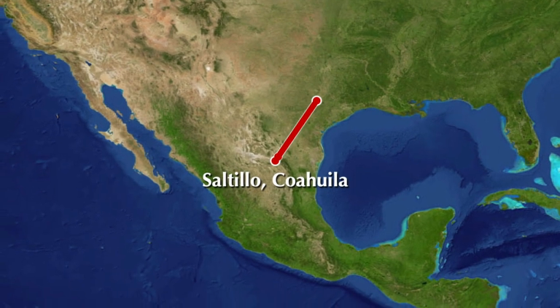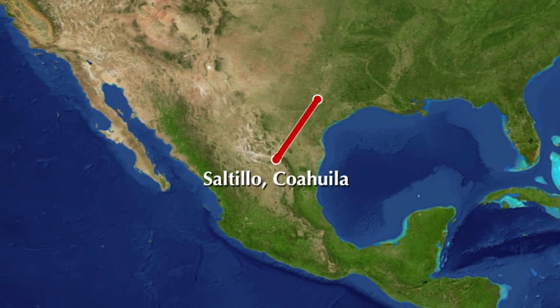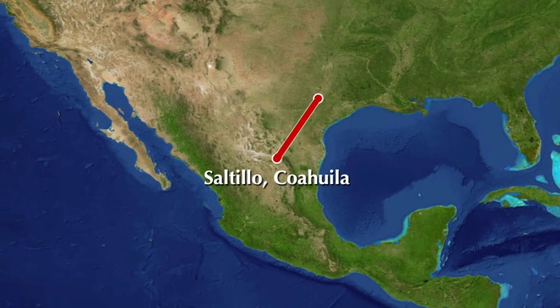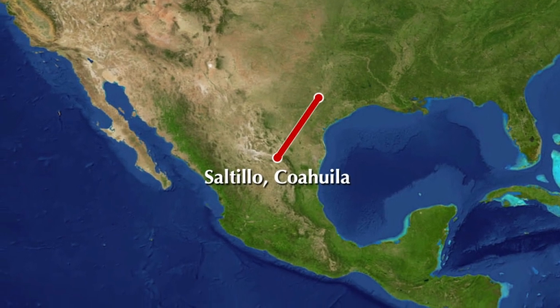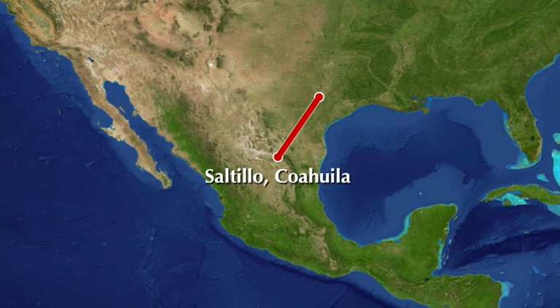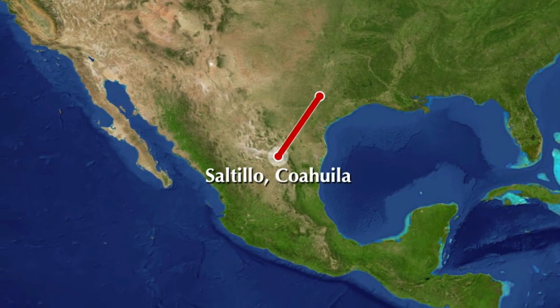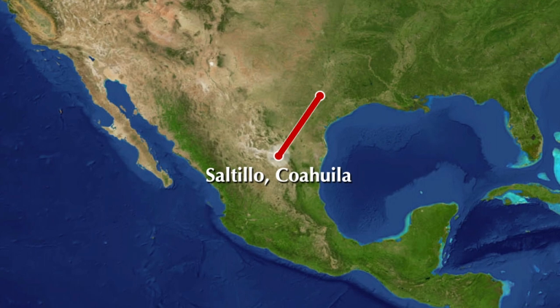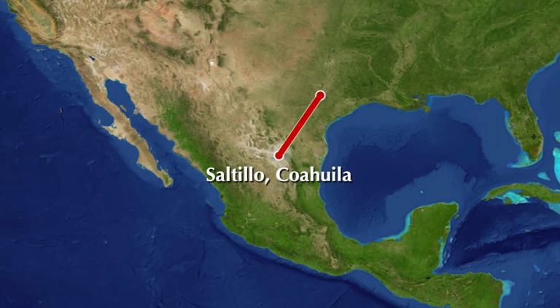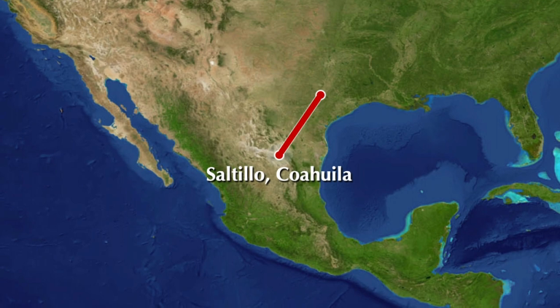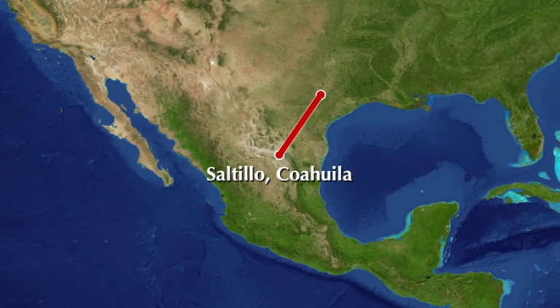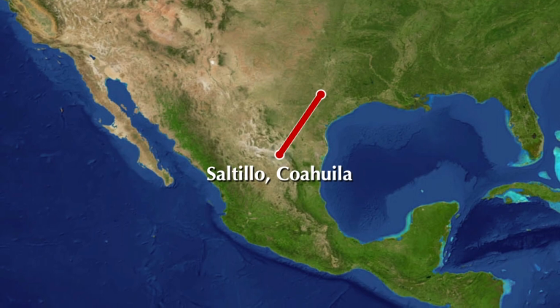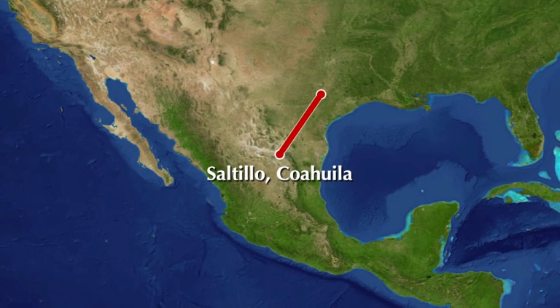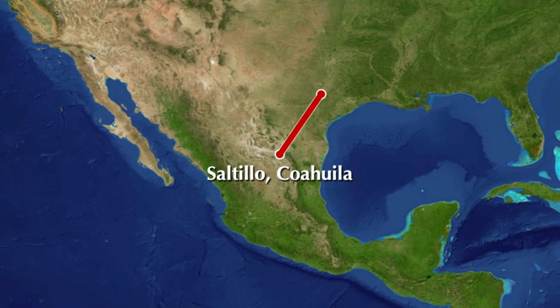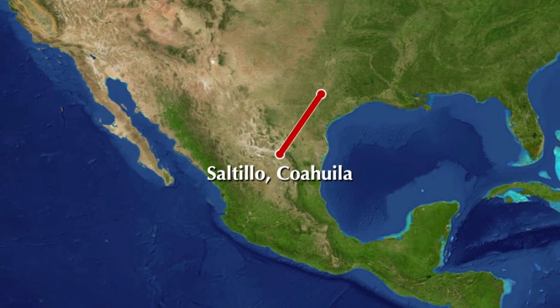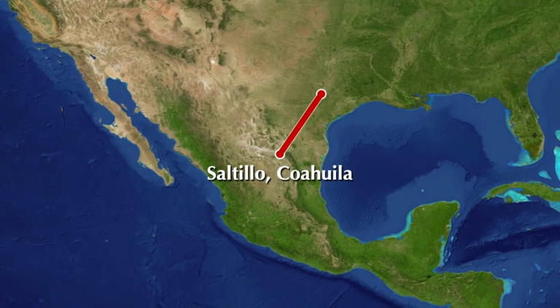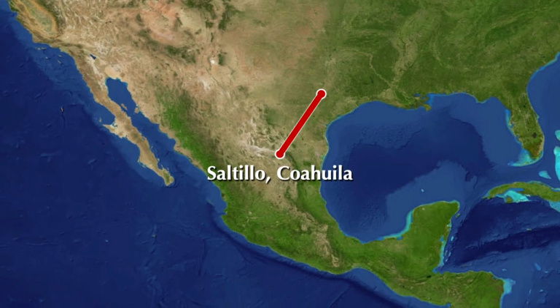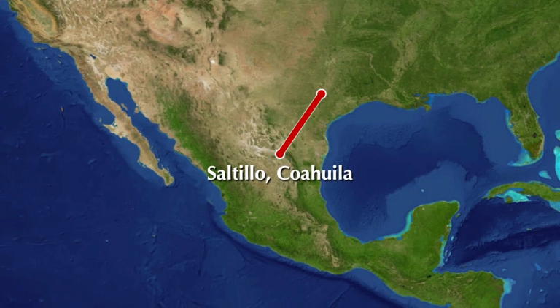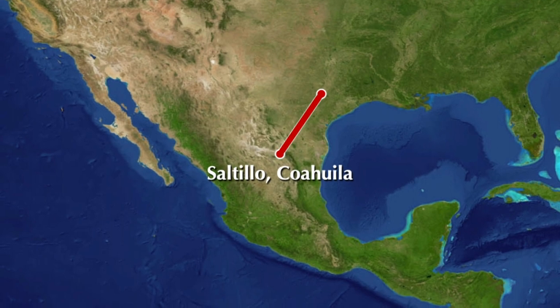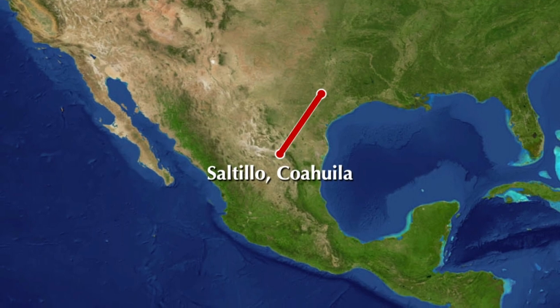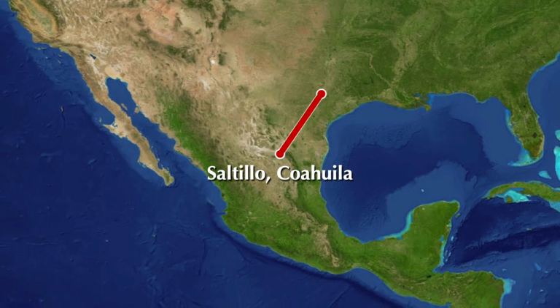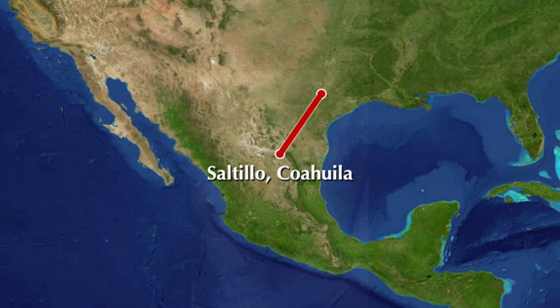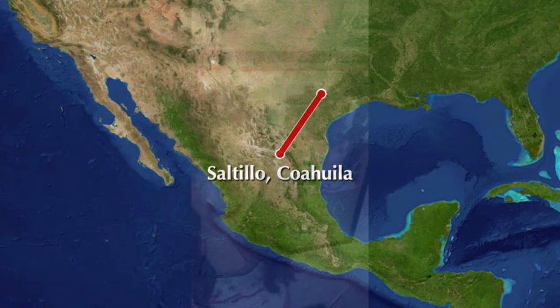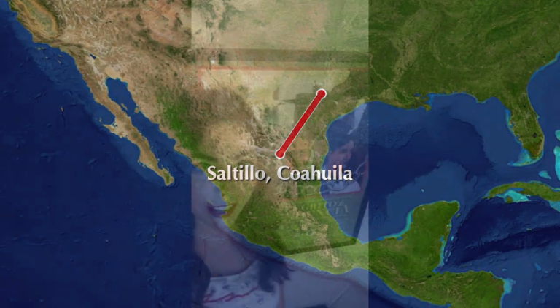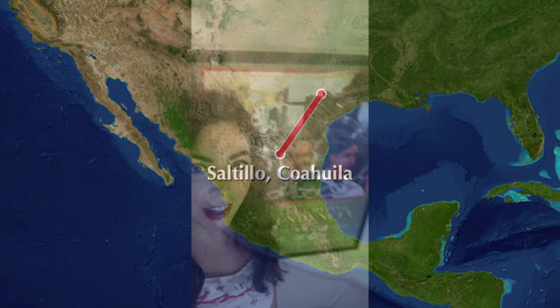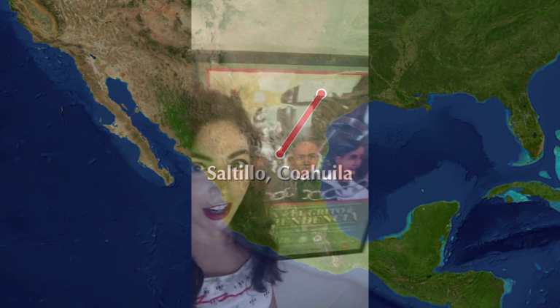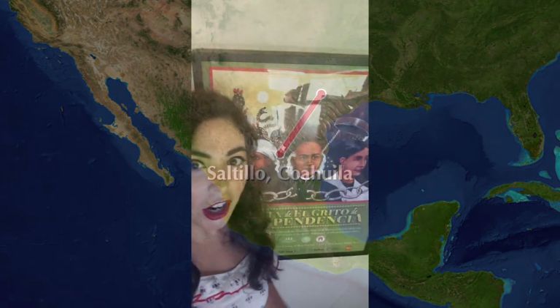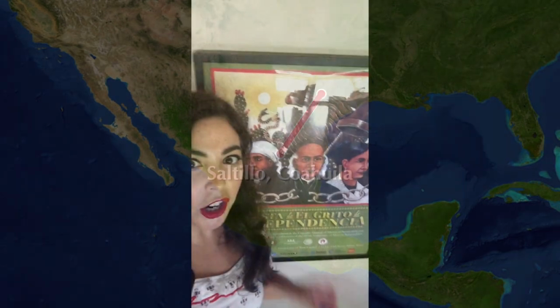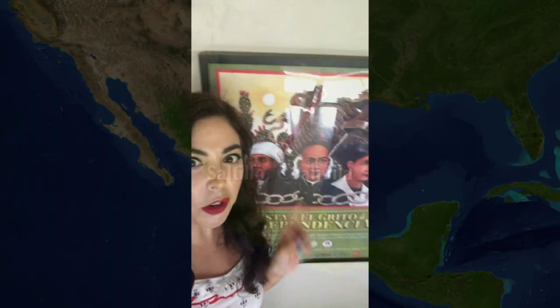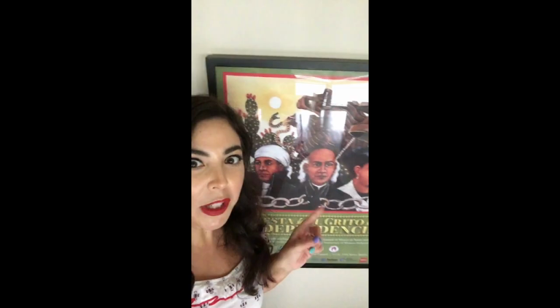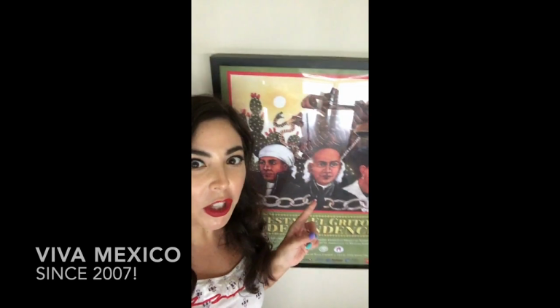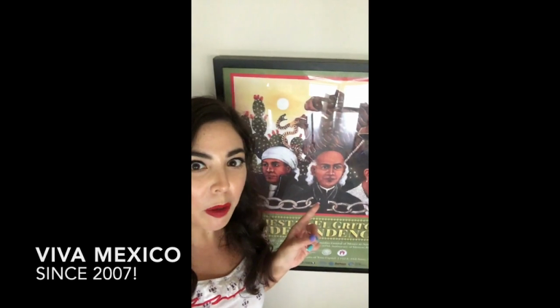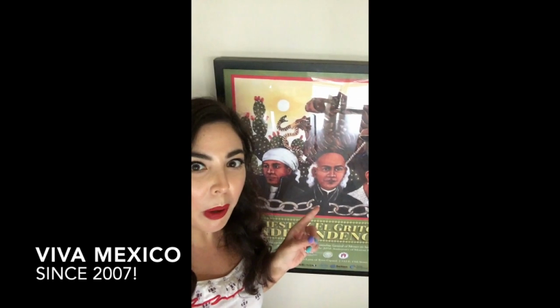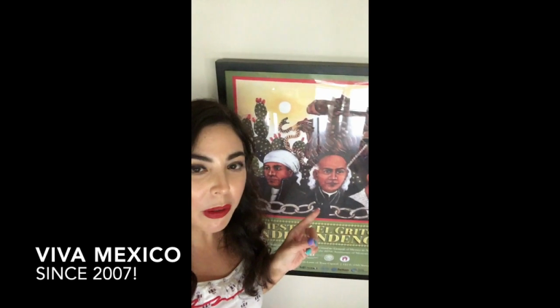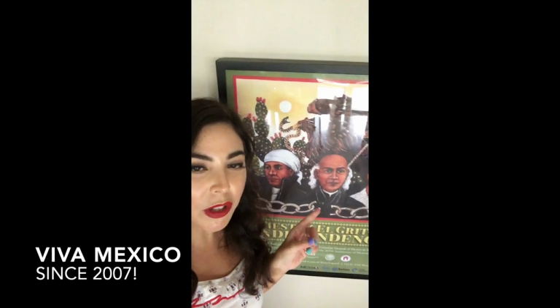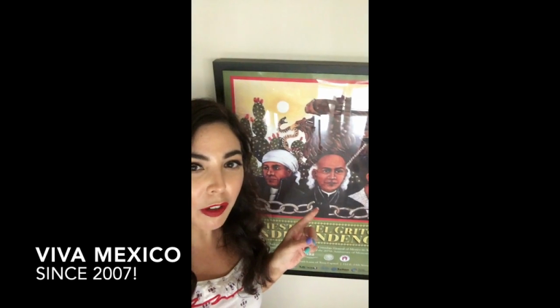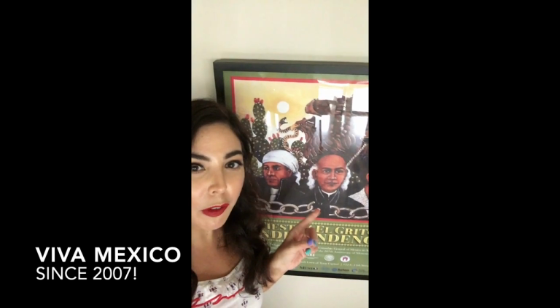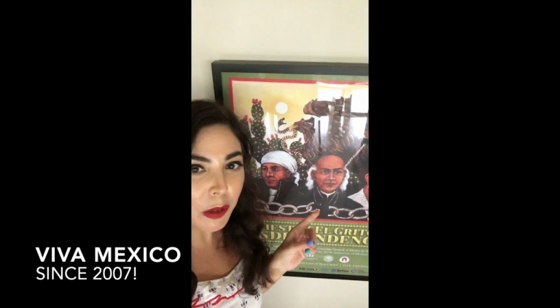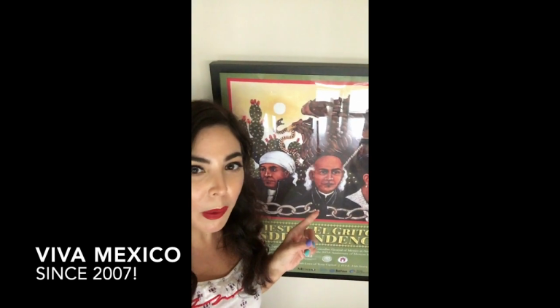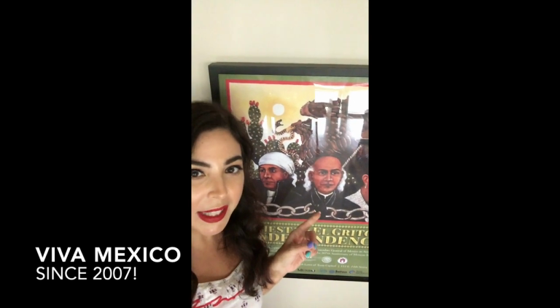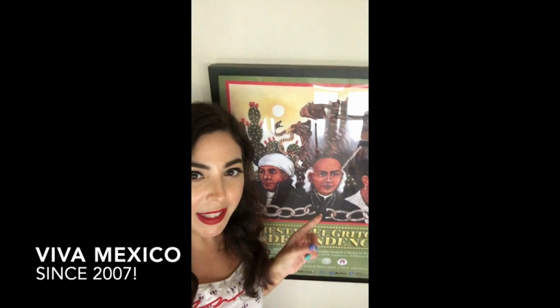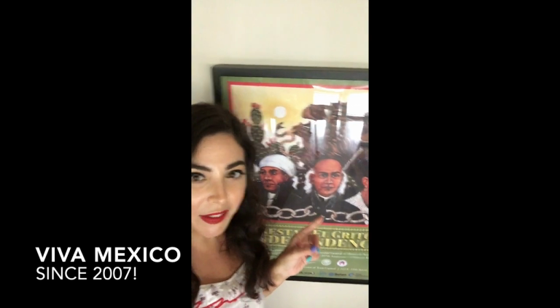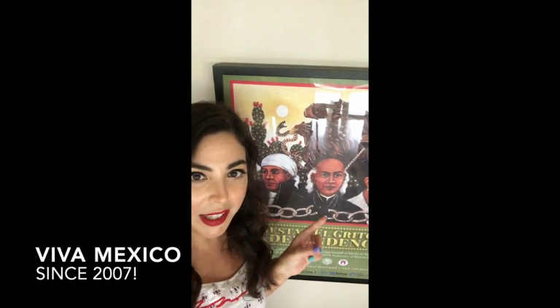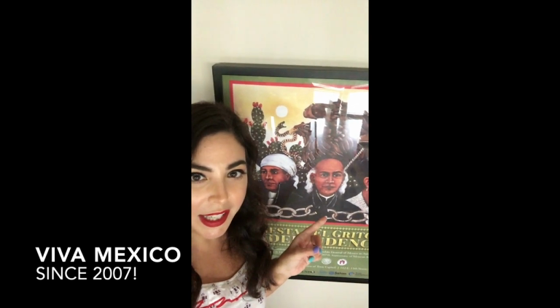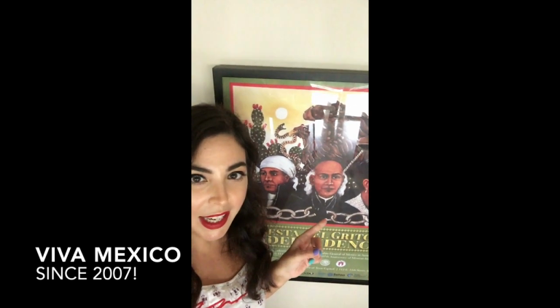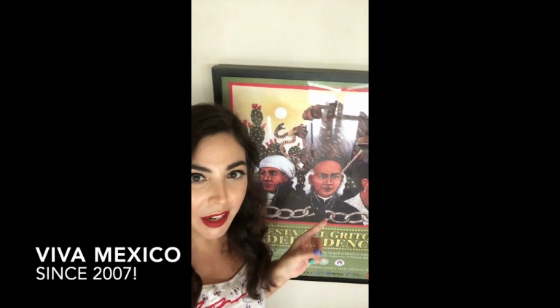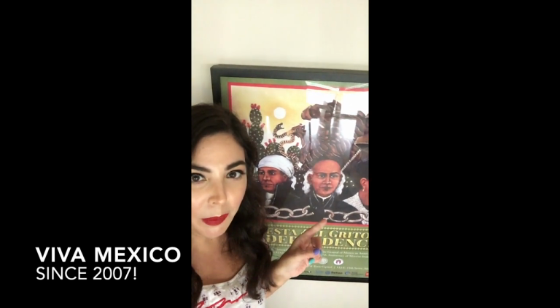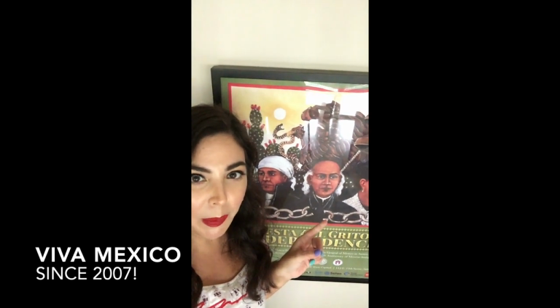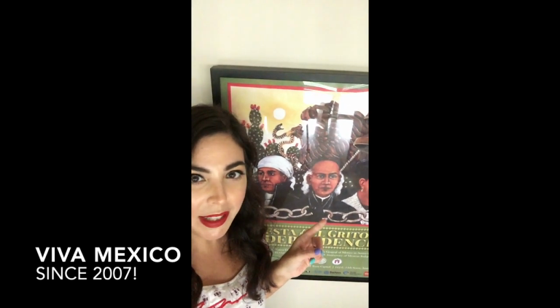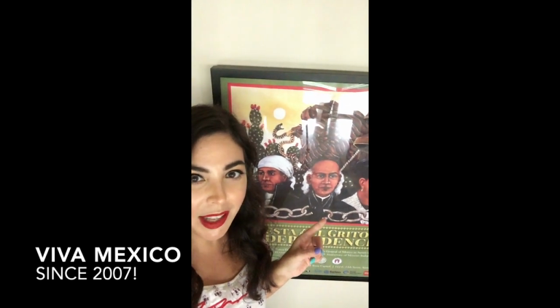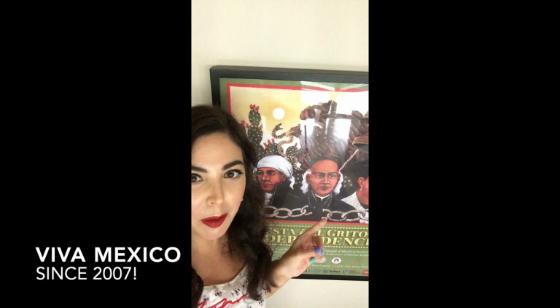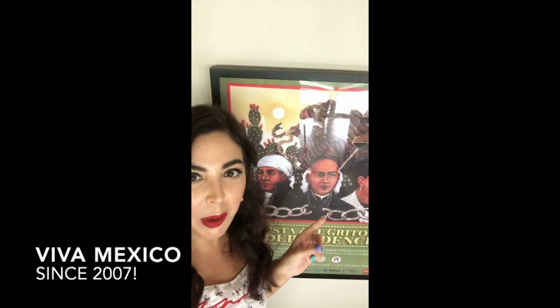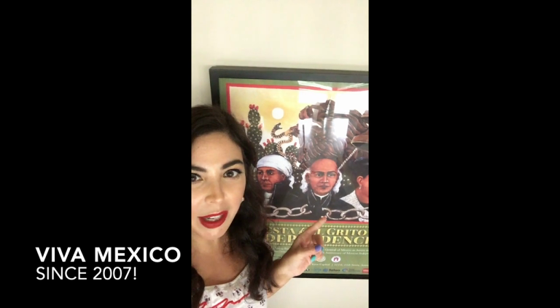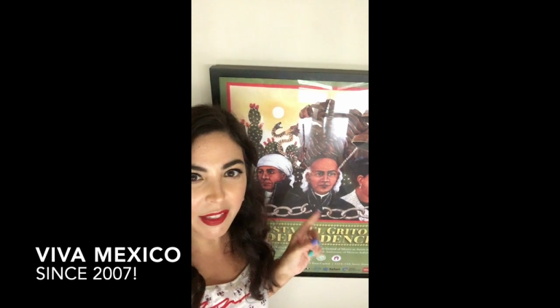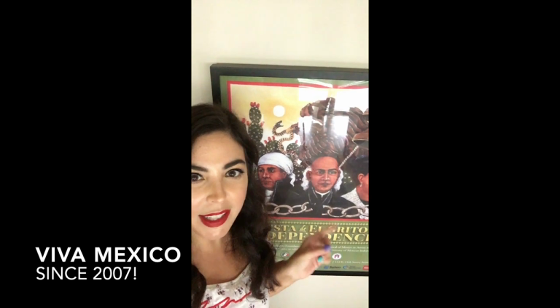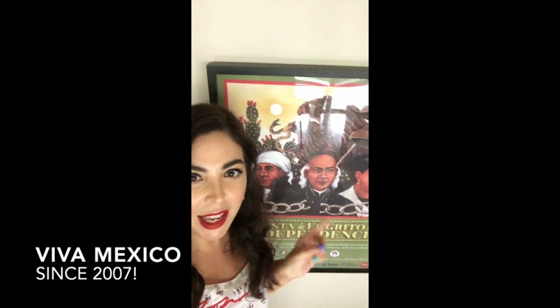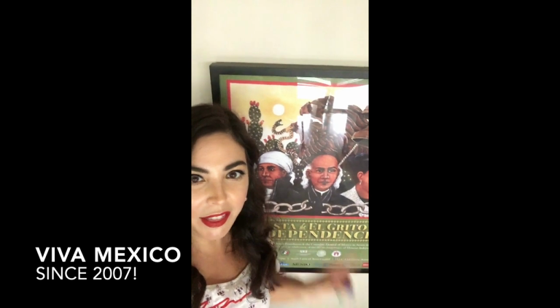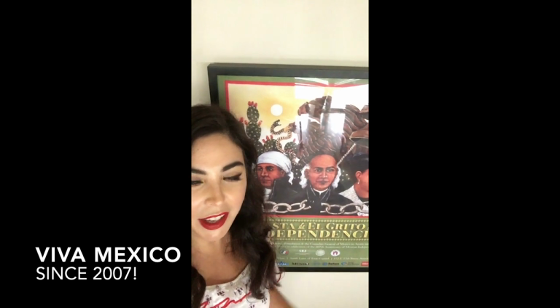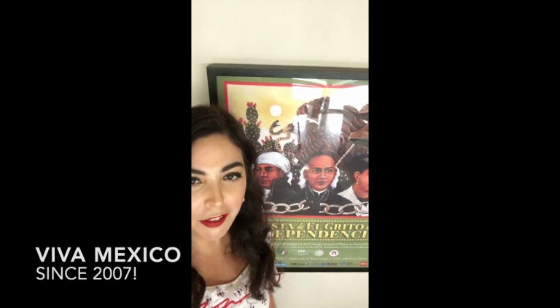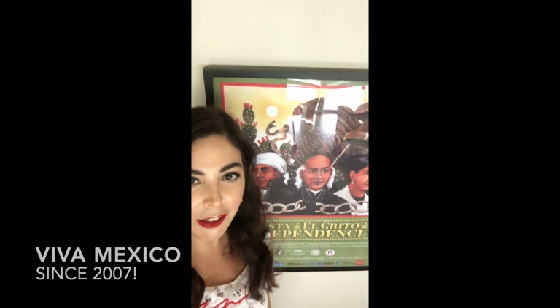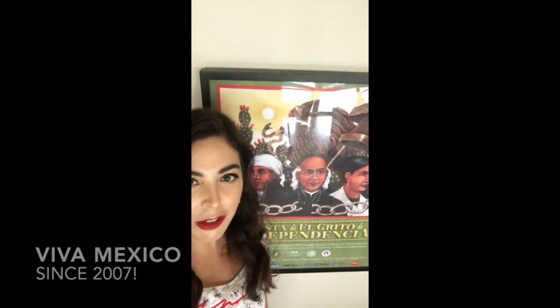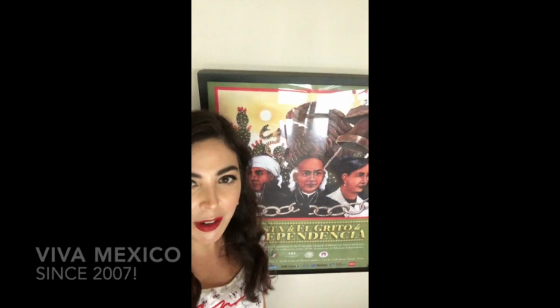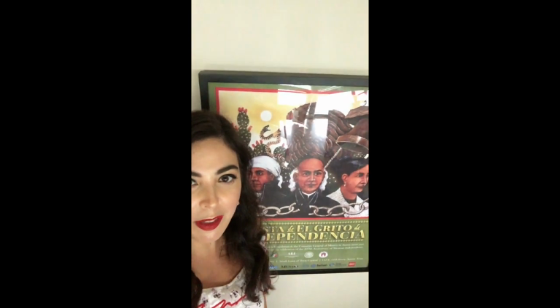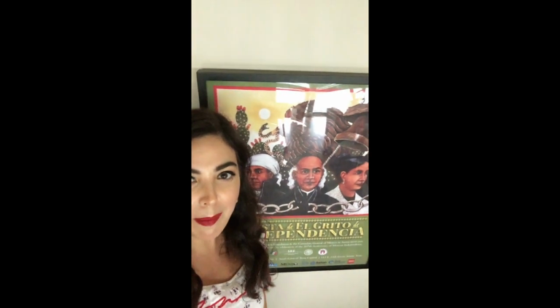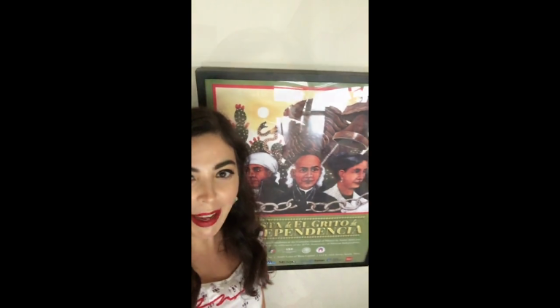Also, did you know Texas was part of Mexico? Here's an original poster from 2017 when we celebrated the 10th anniversary of the MAC.